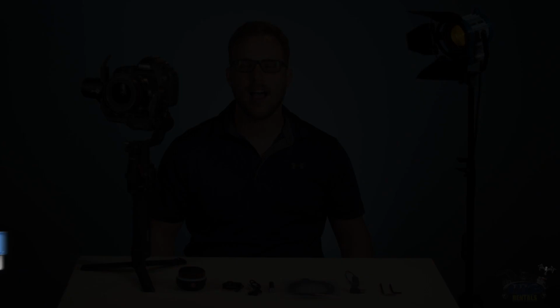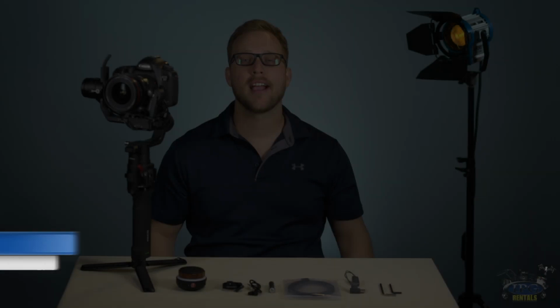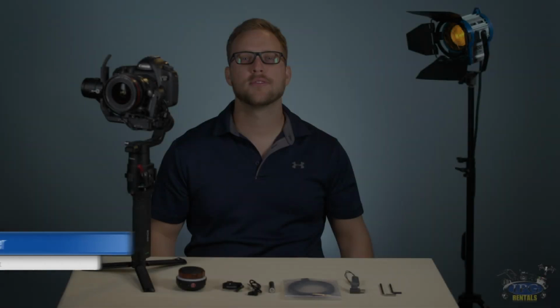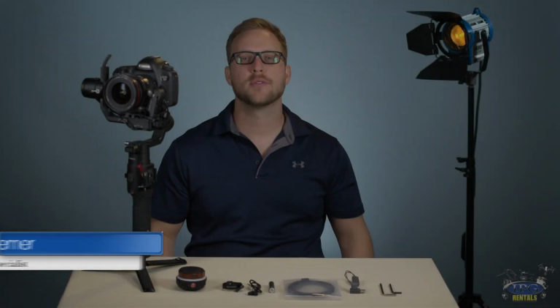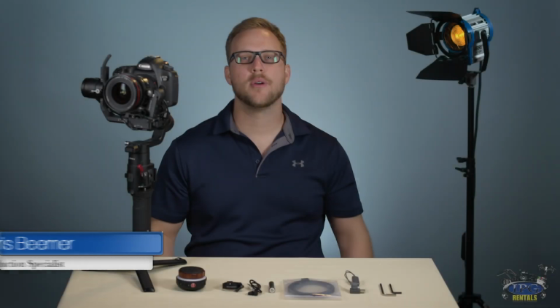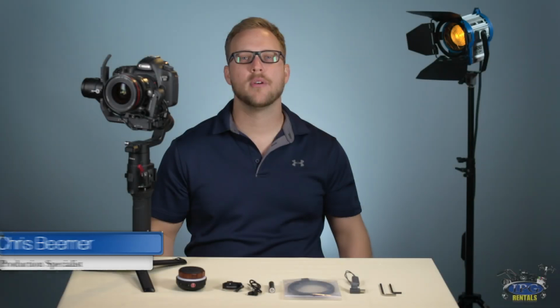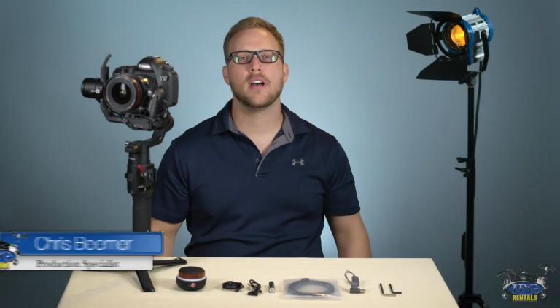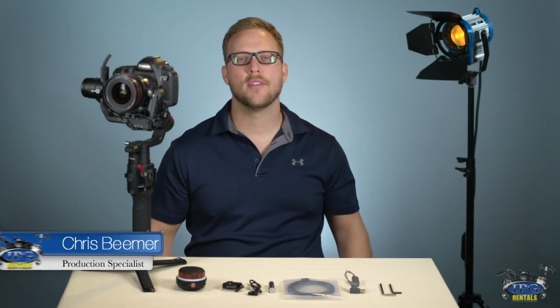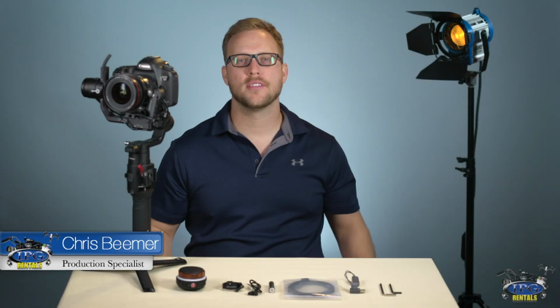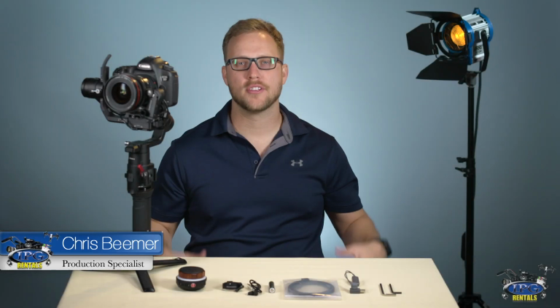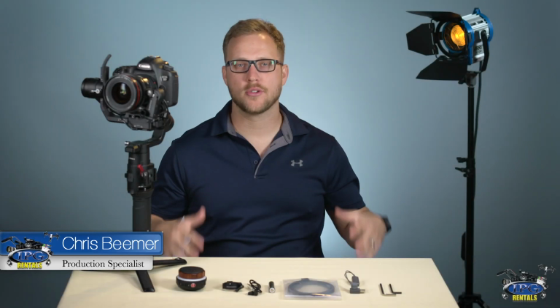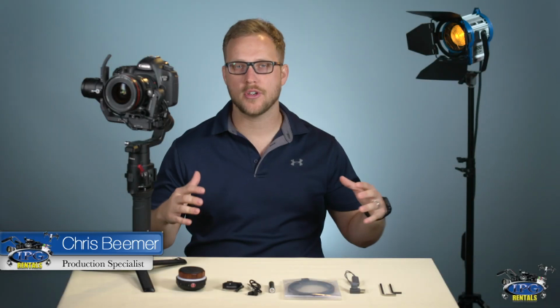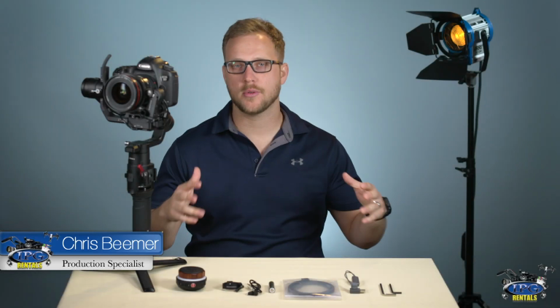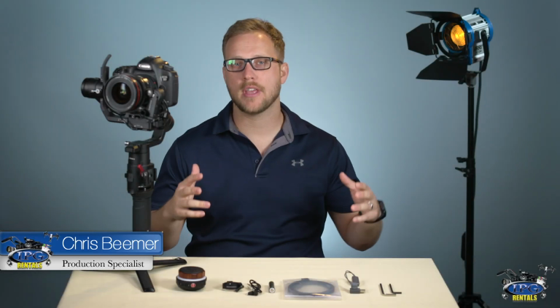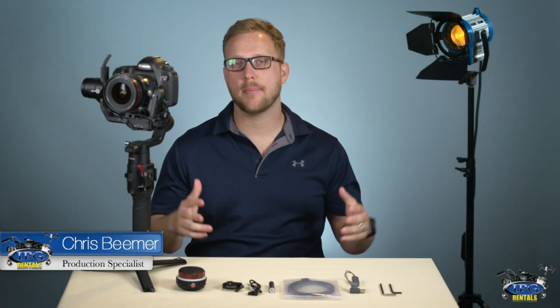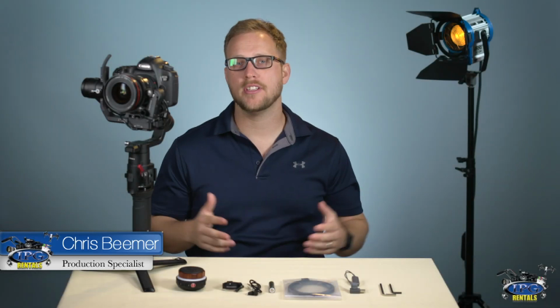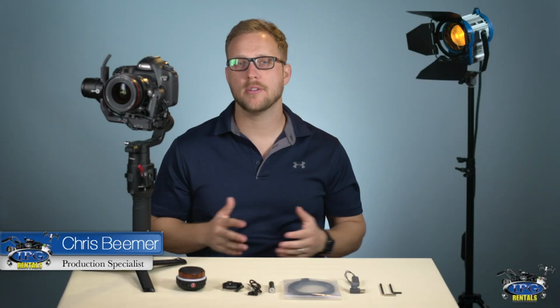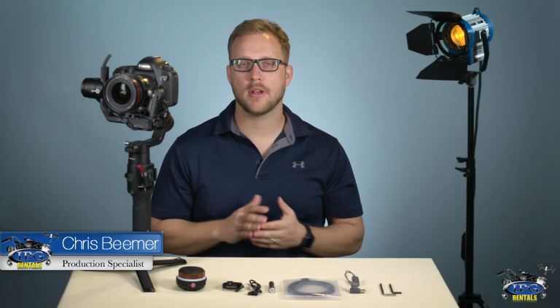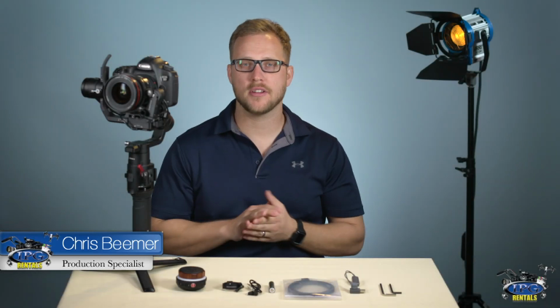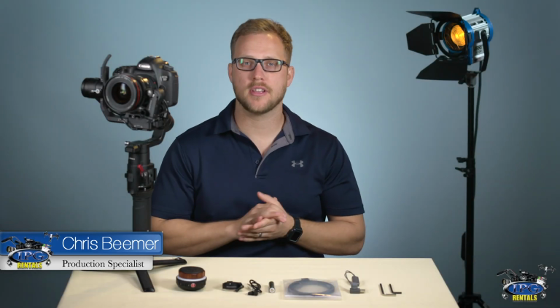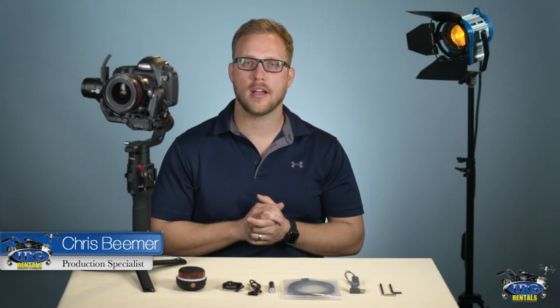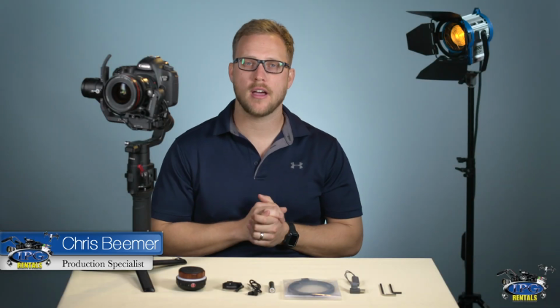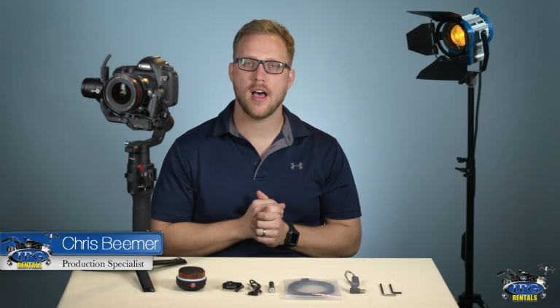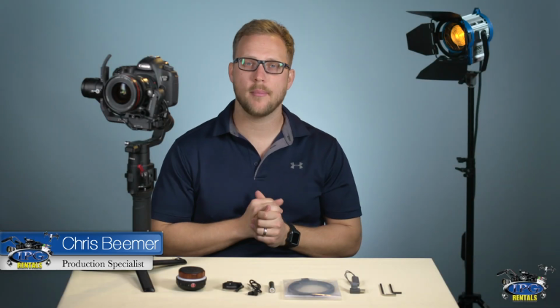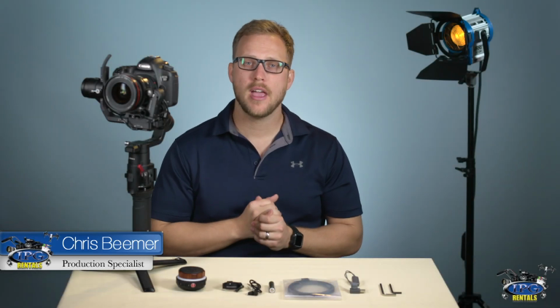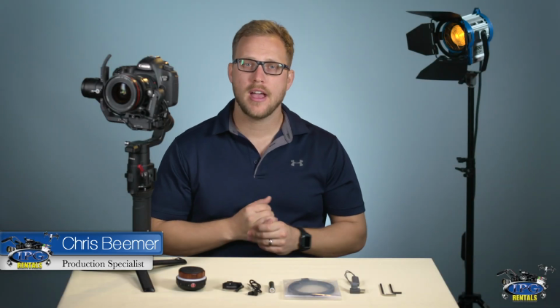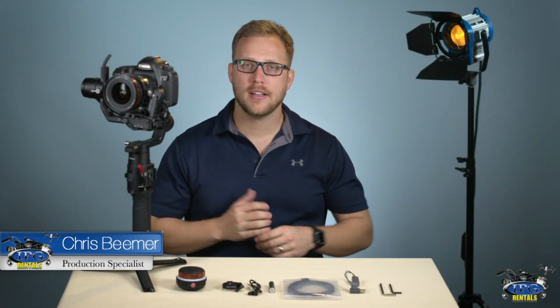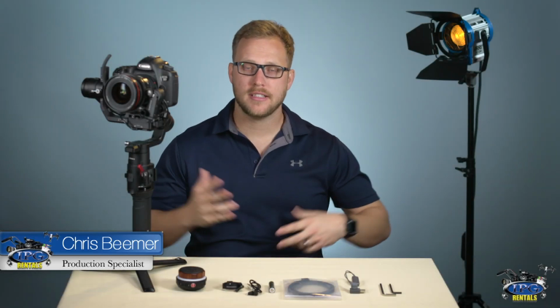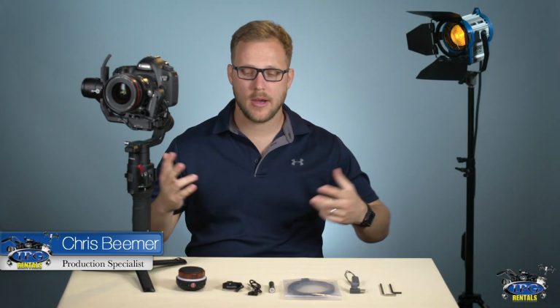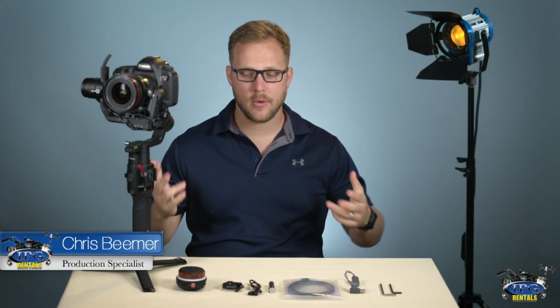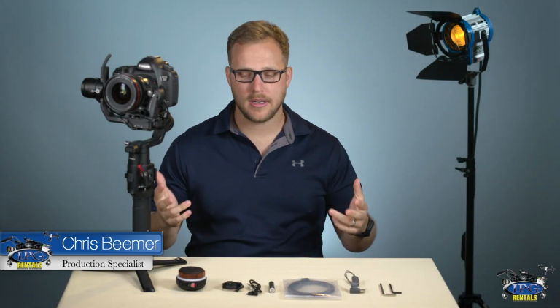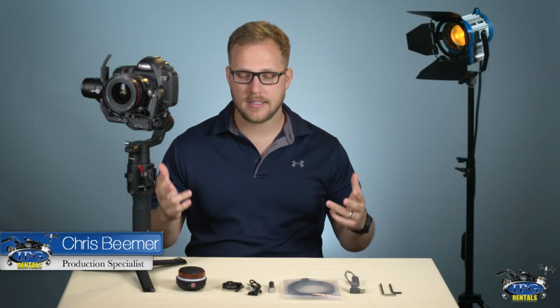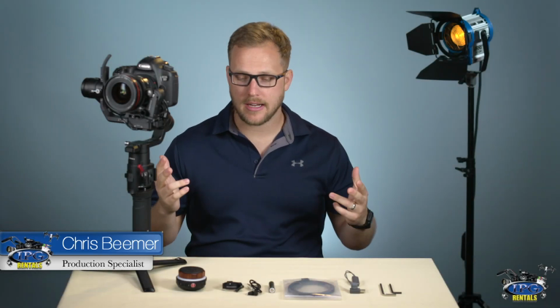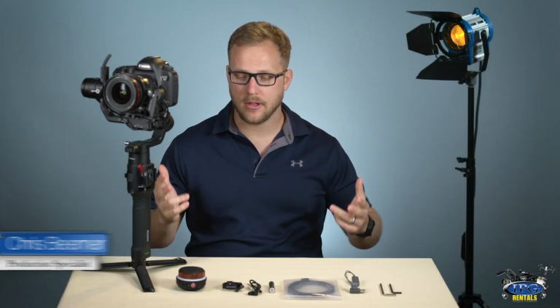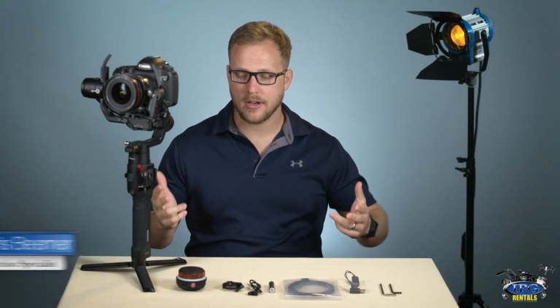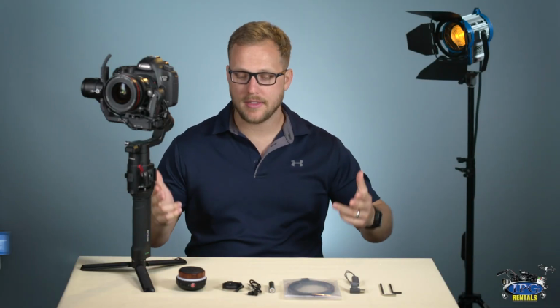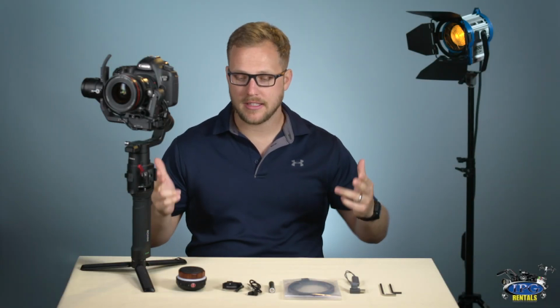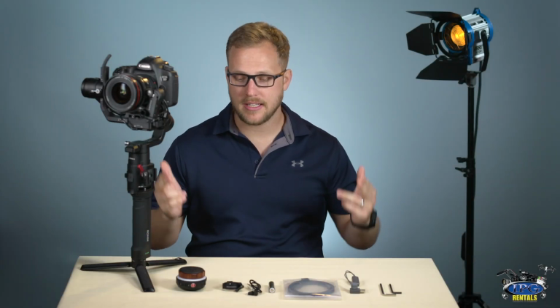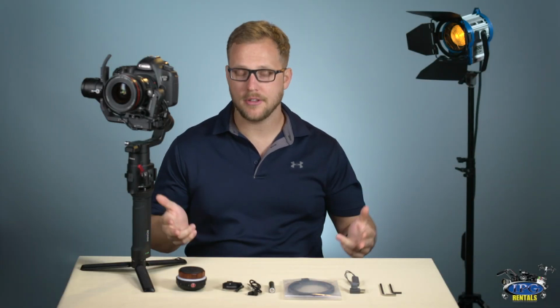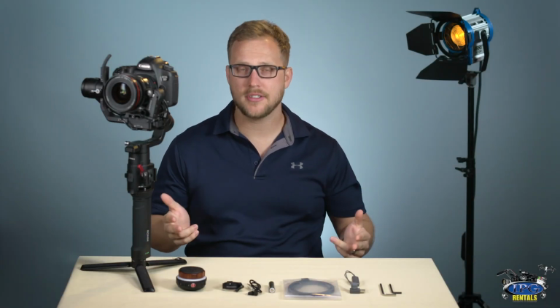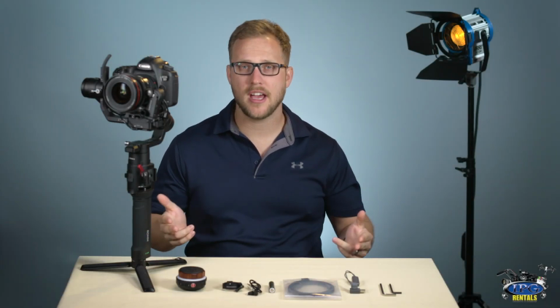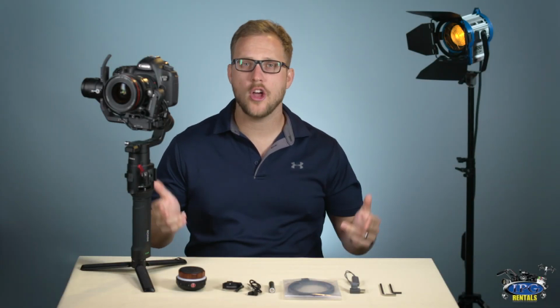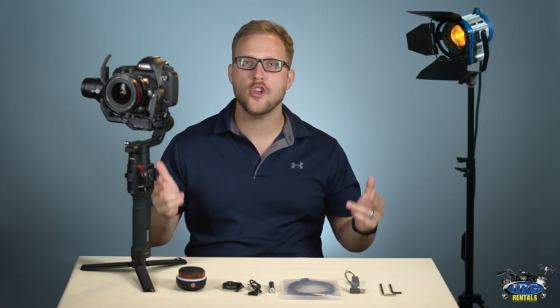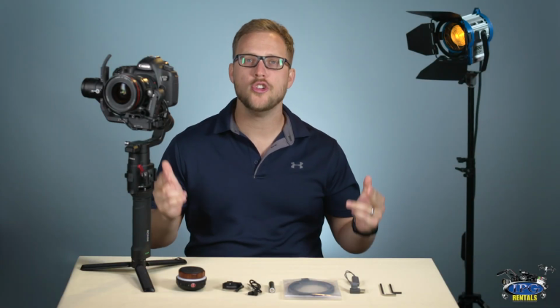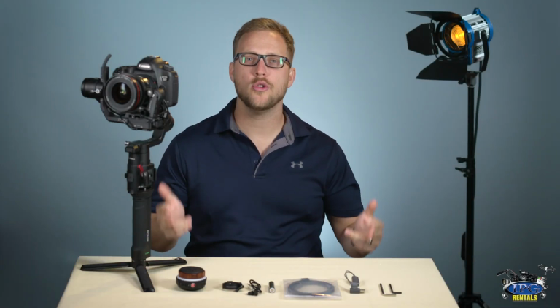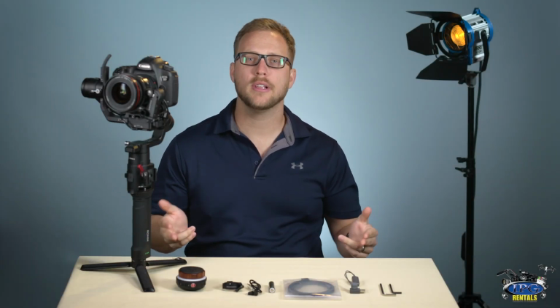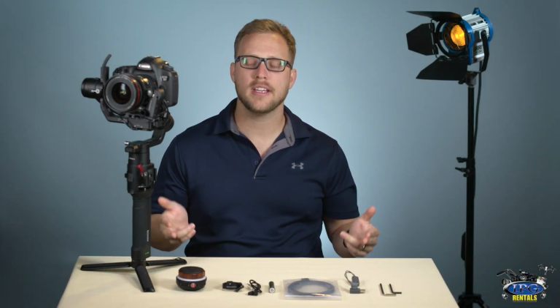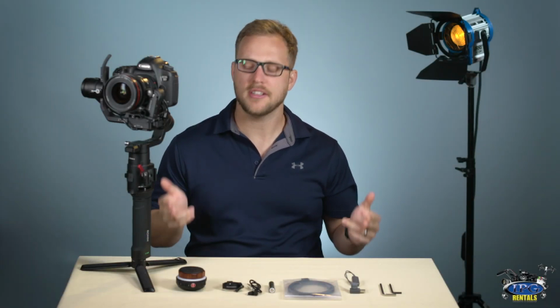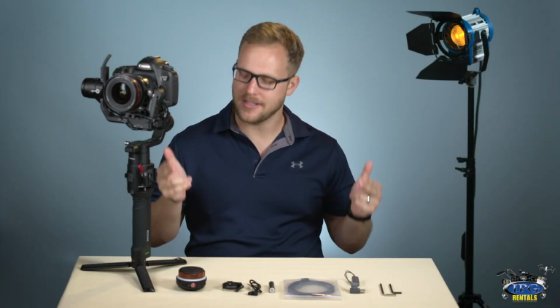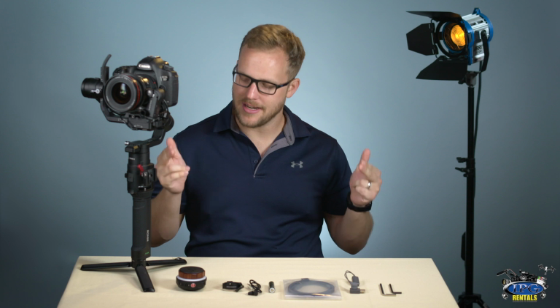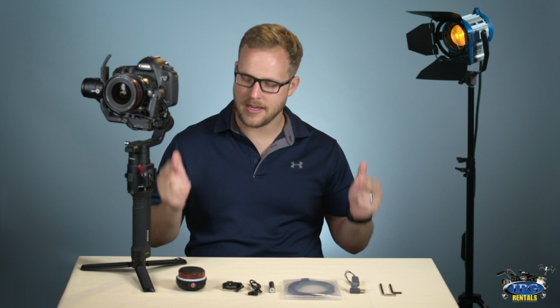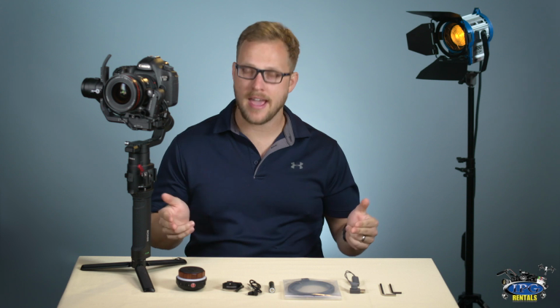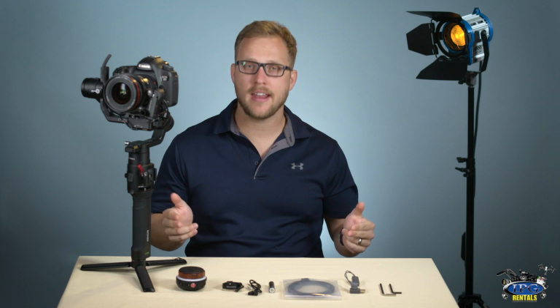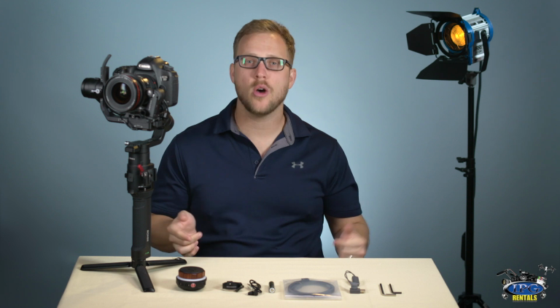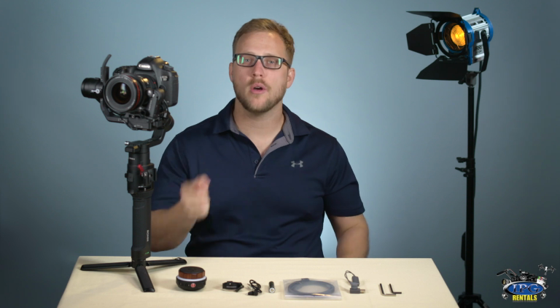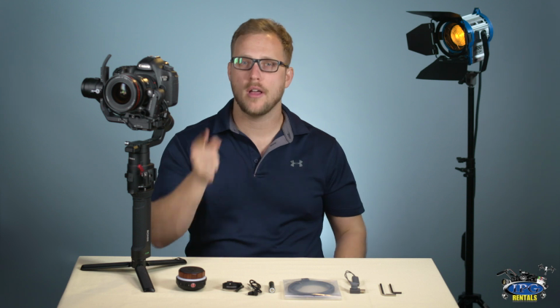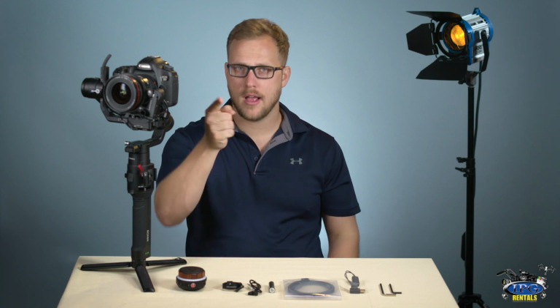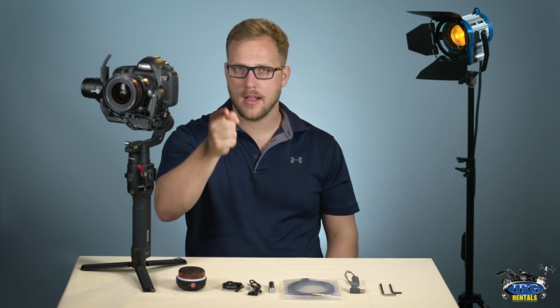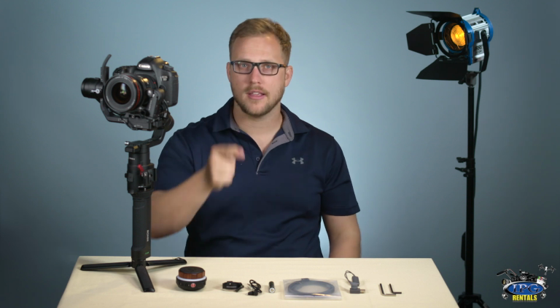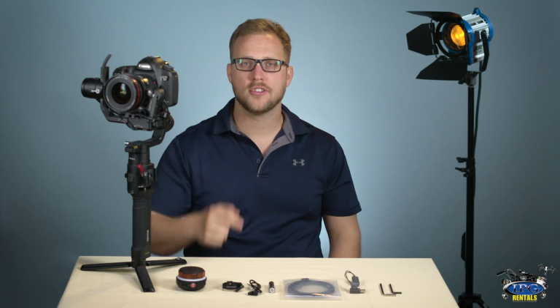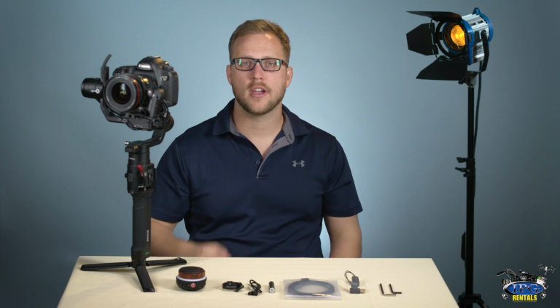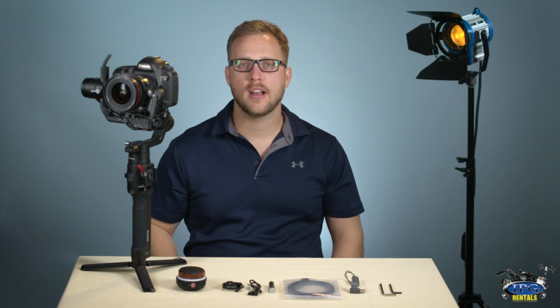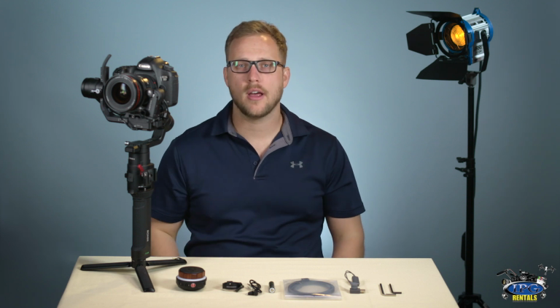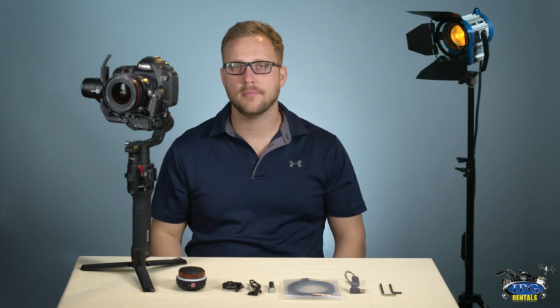Hi guys, what's going on? This is Chris with IPGRentals.com. Today we're going to take a look at the Tilta Nucleus Nano. Let's check it out.